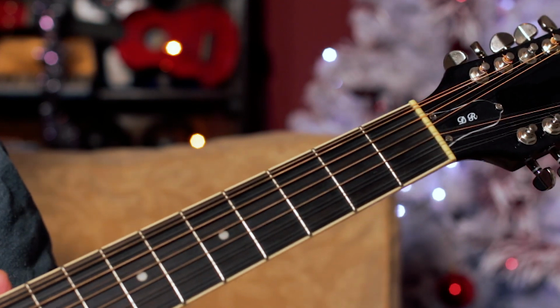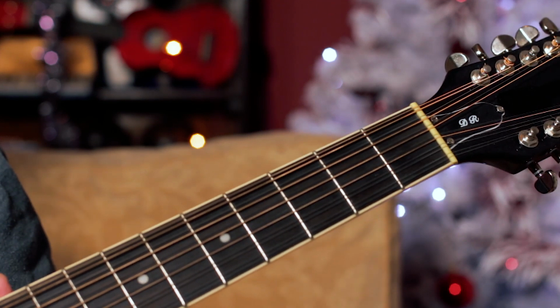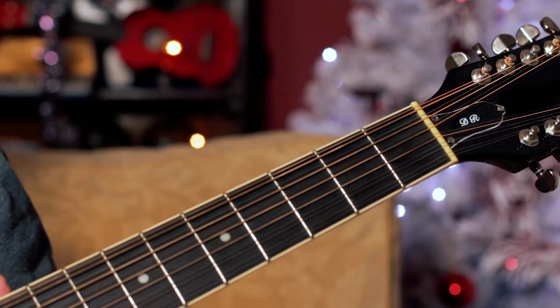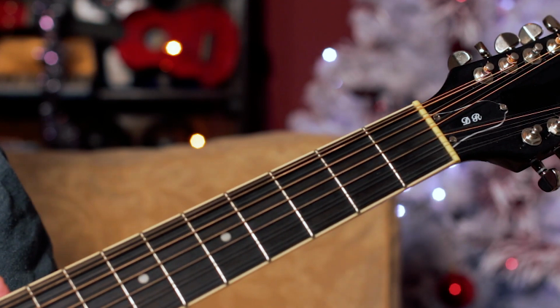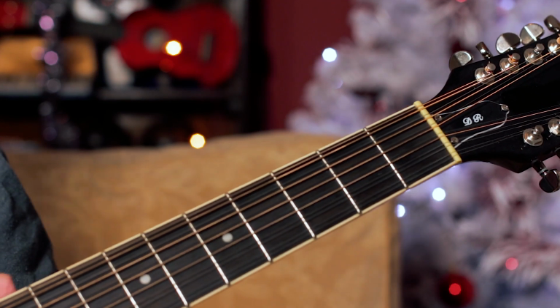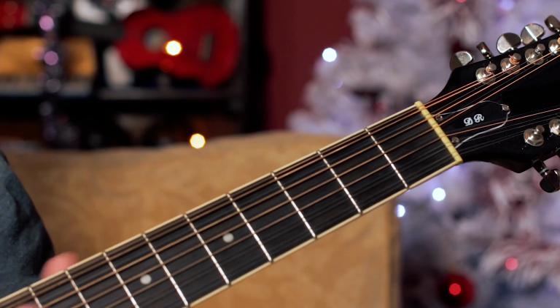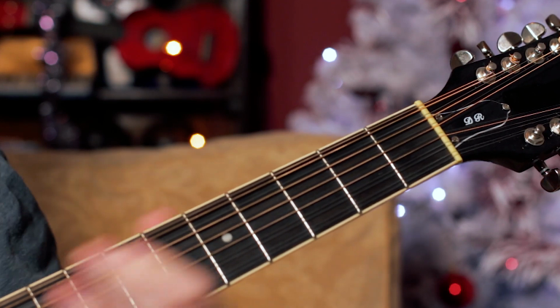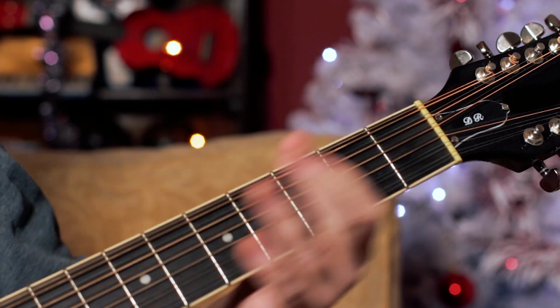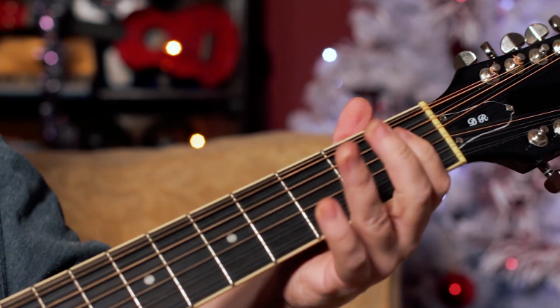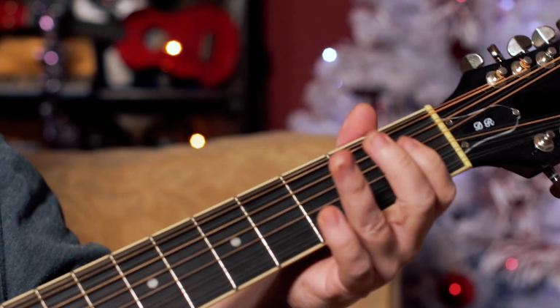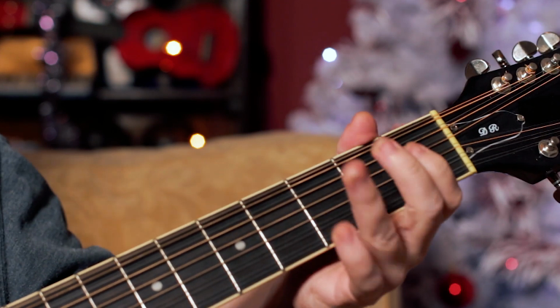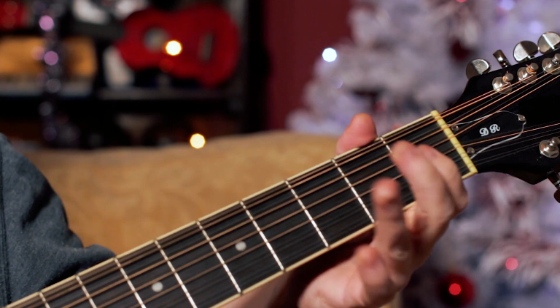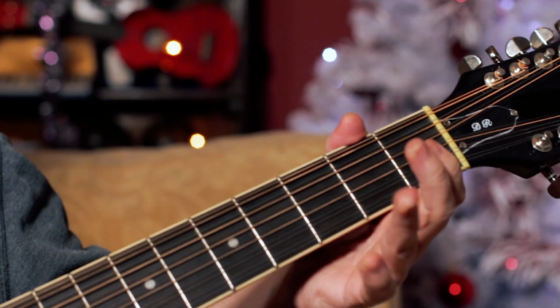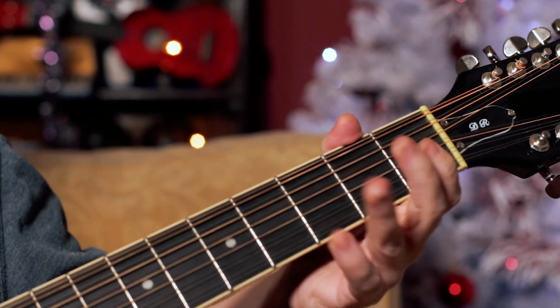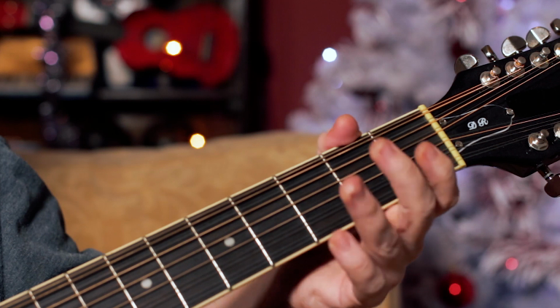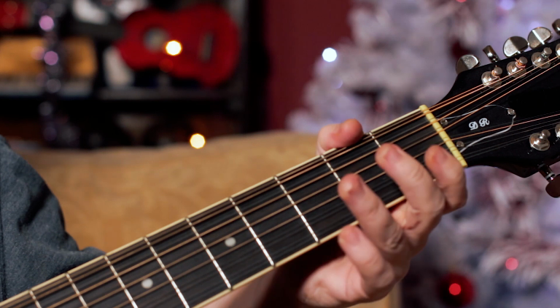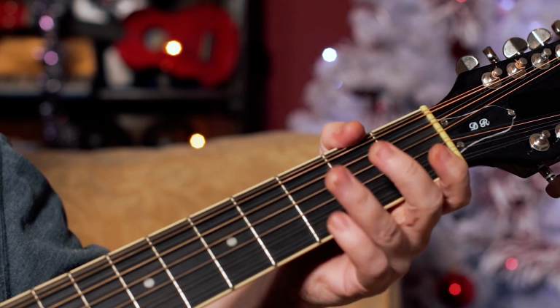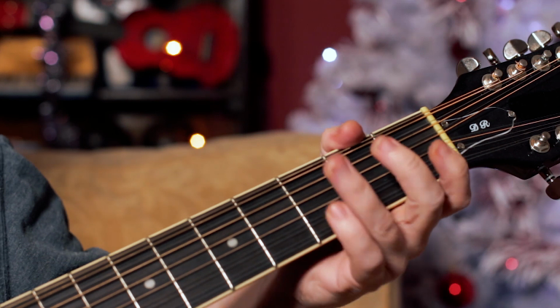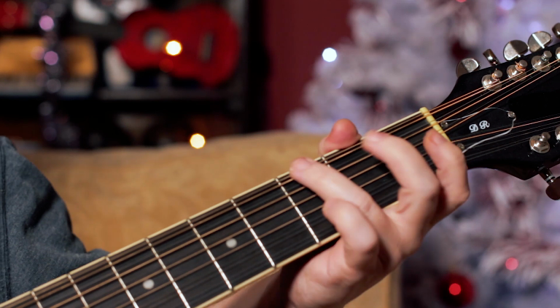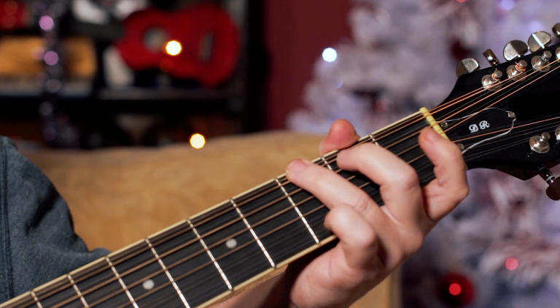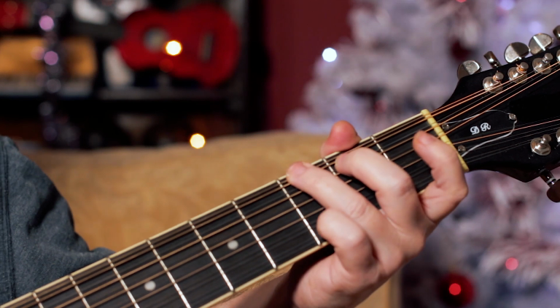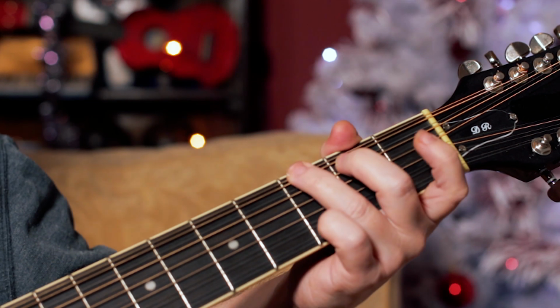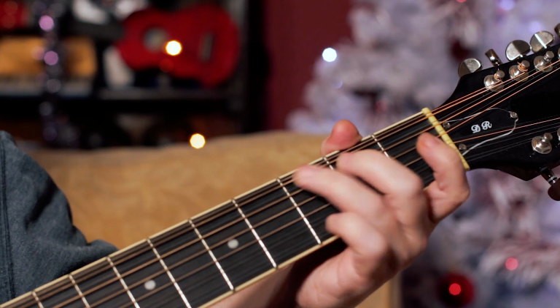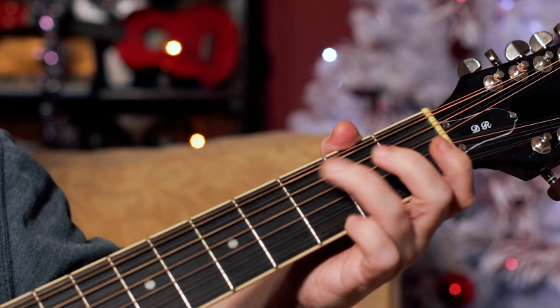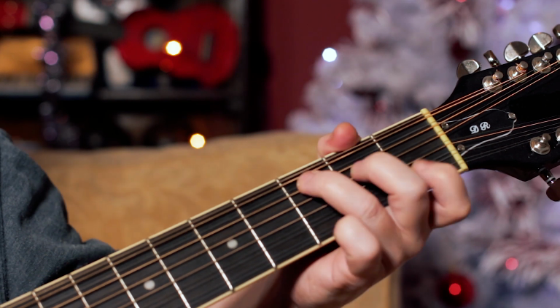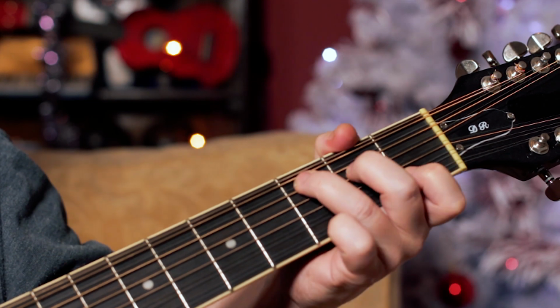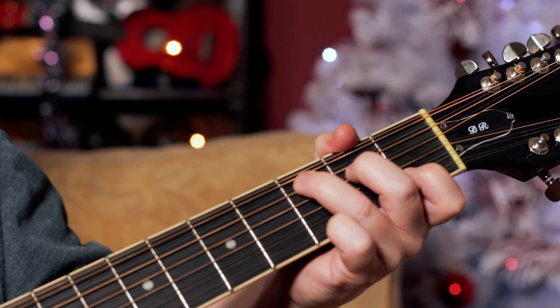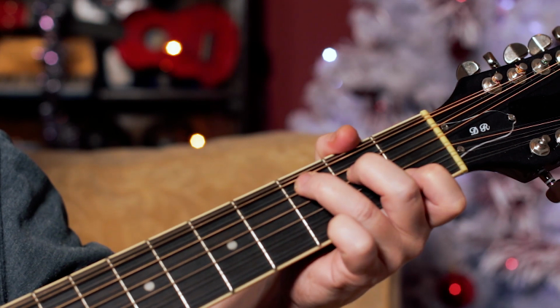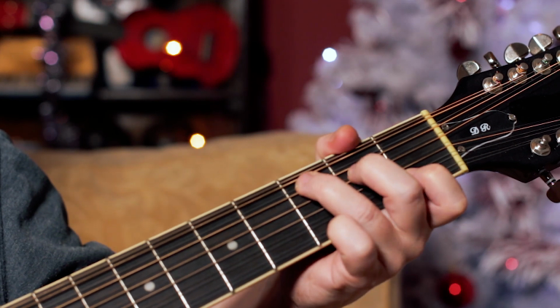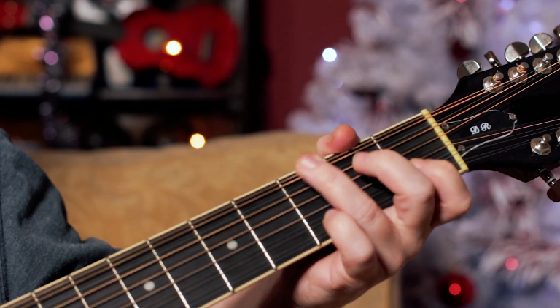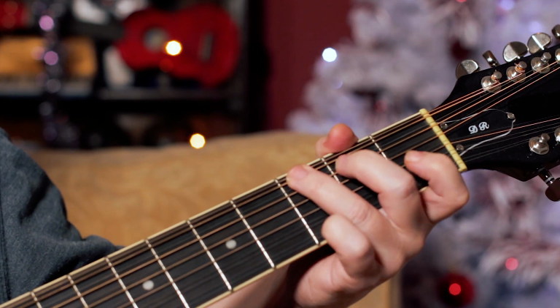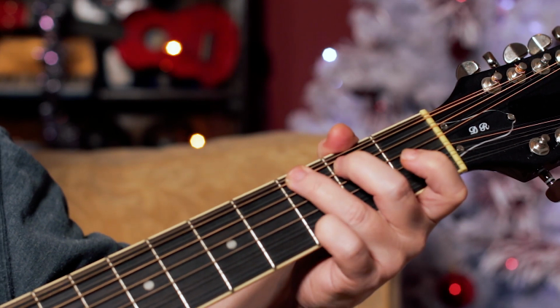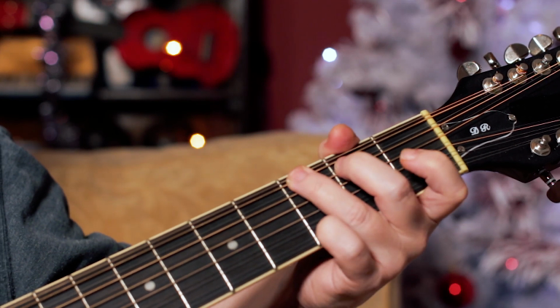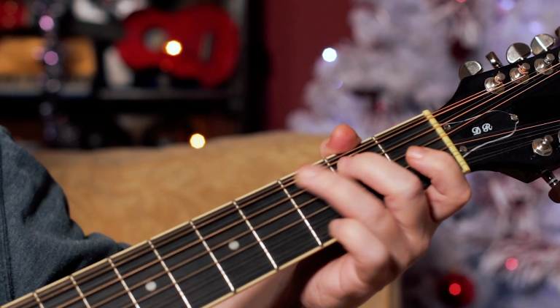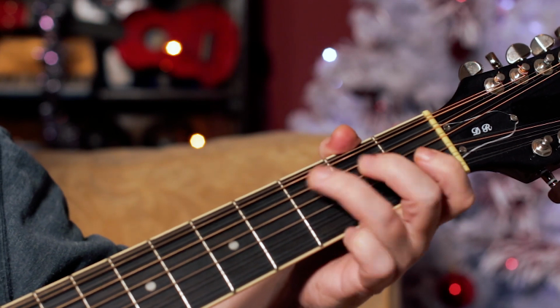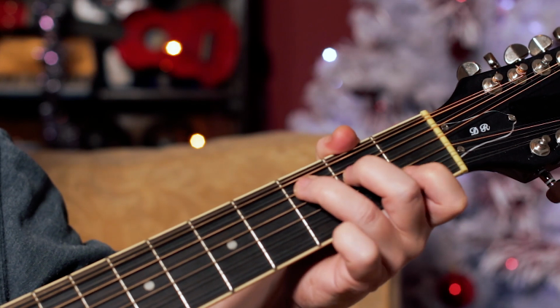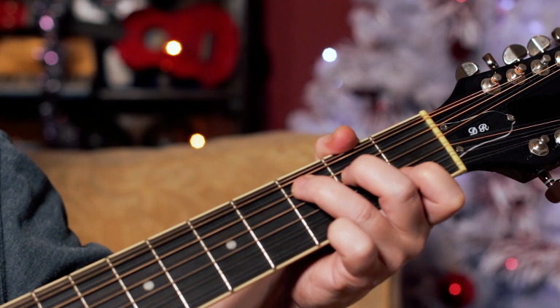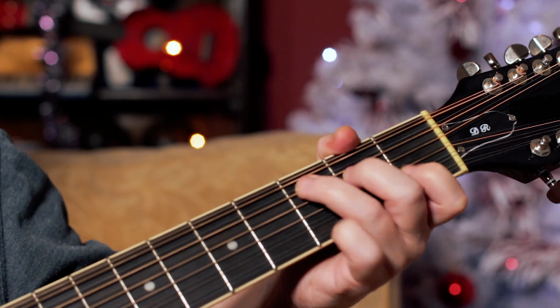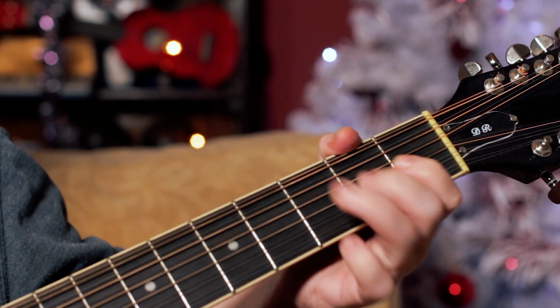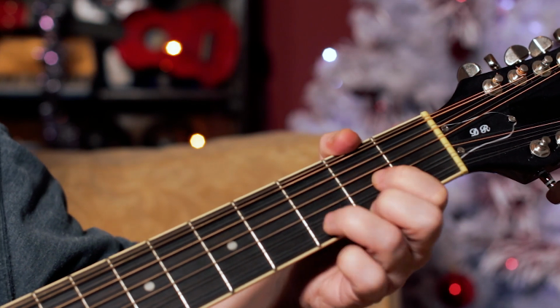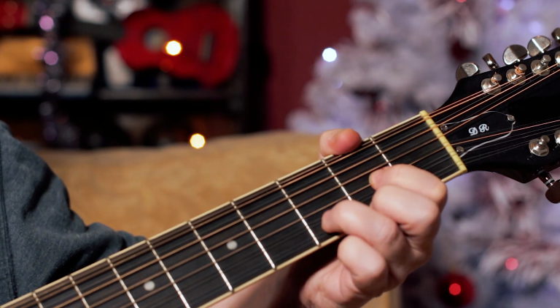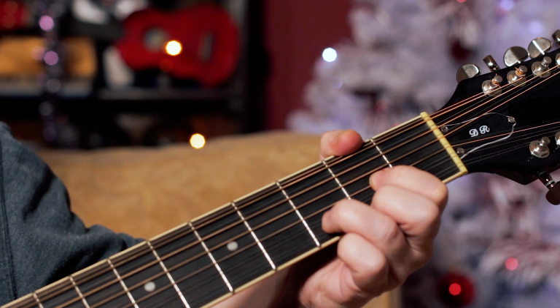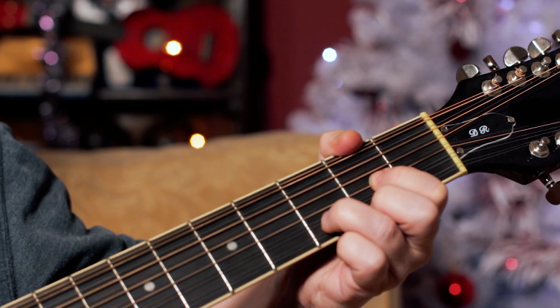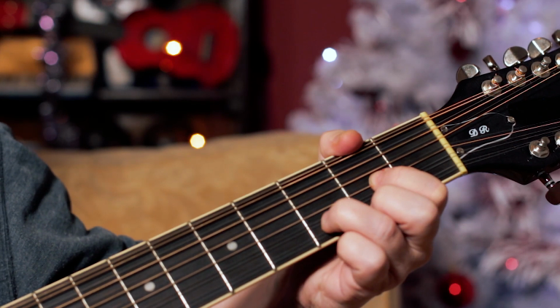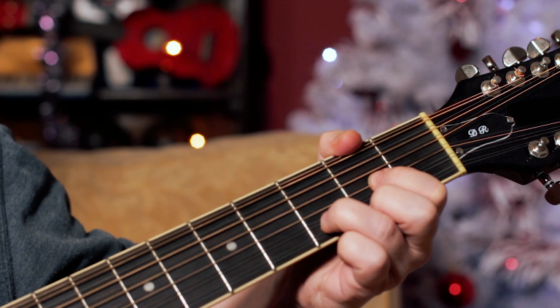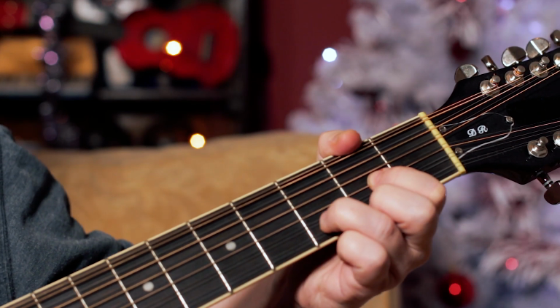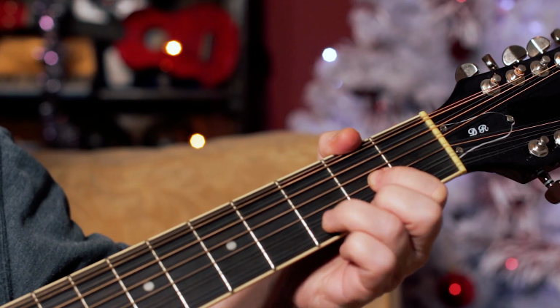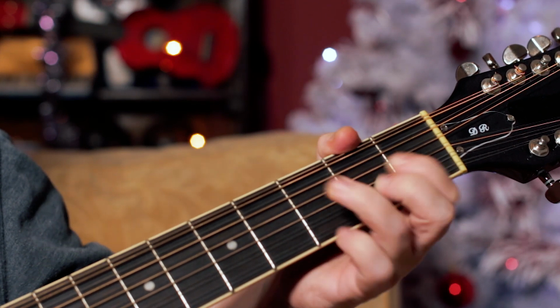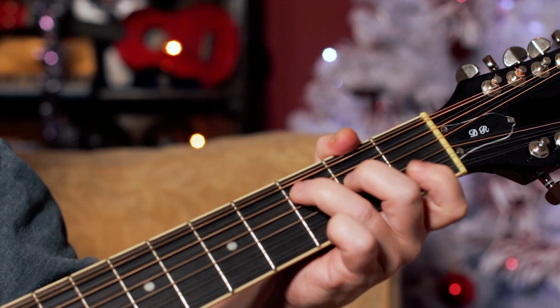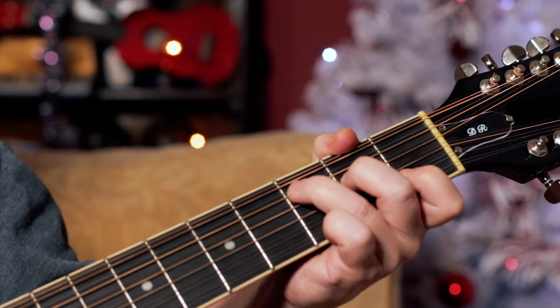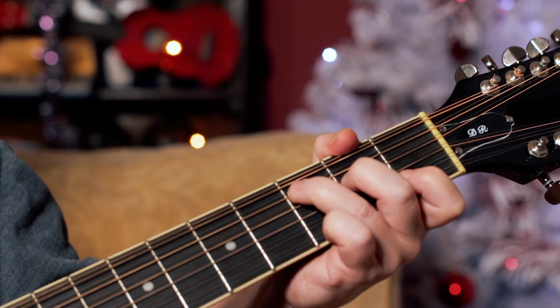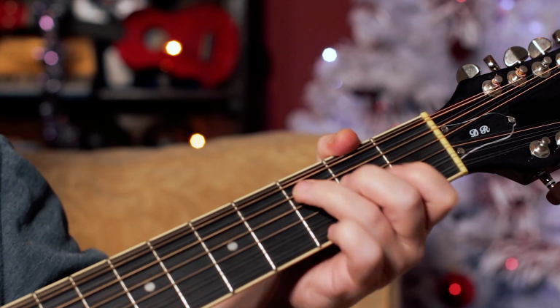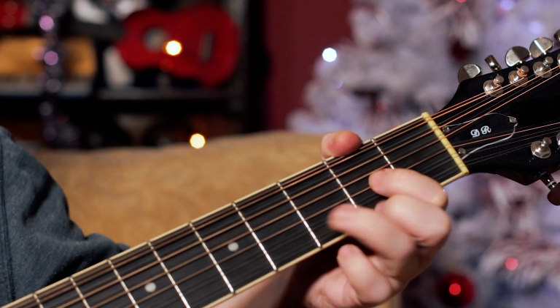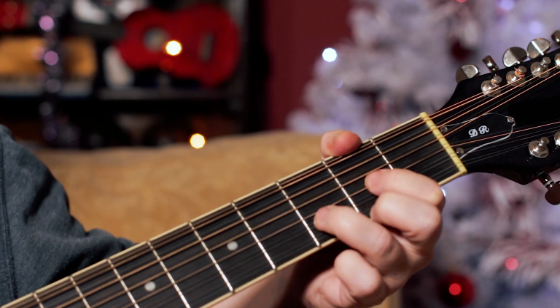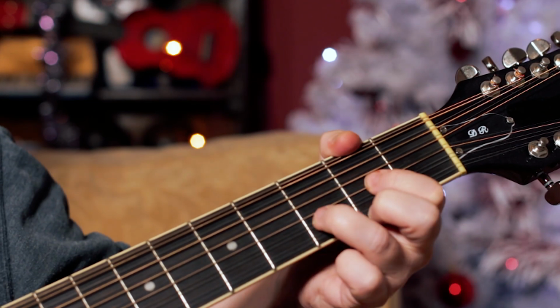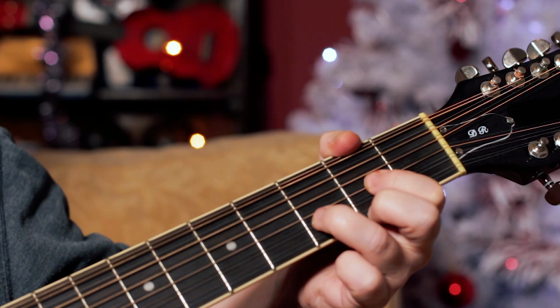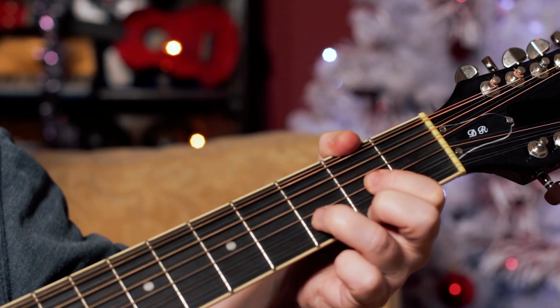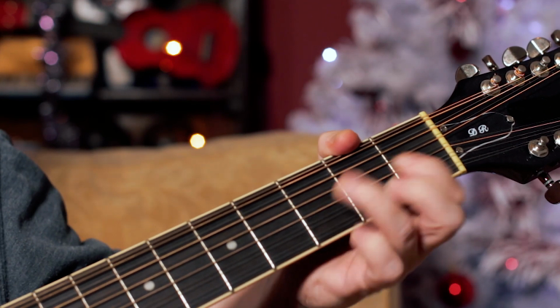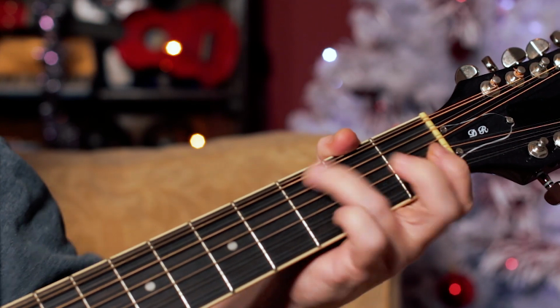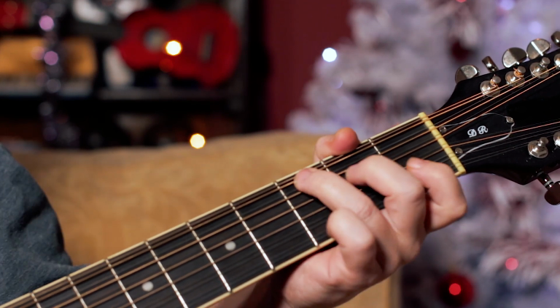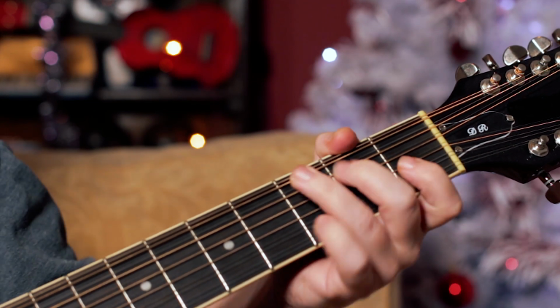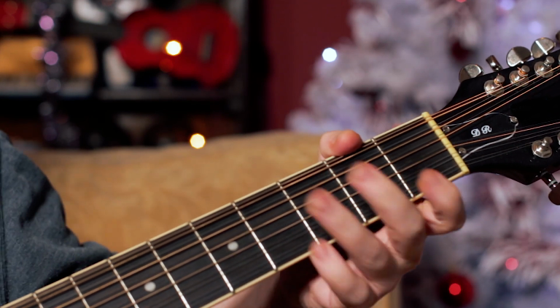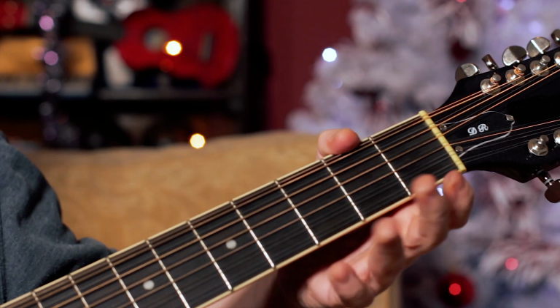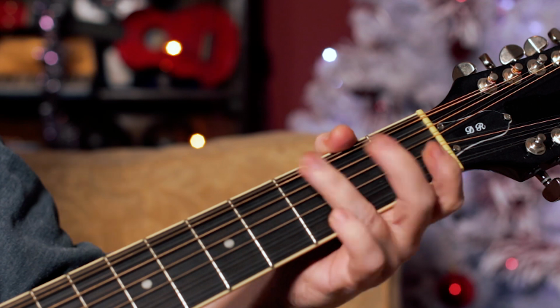So the main chord sequence just goes from G to C to D, and C to D, C to D.